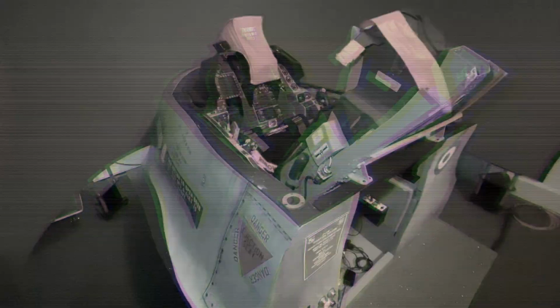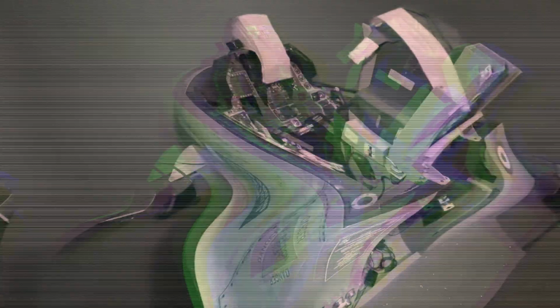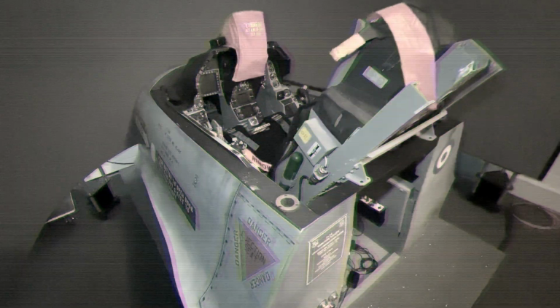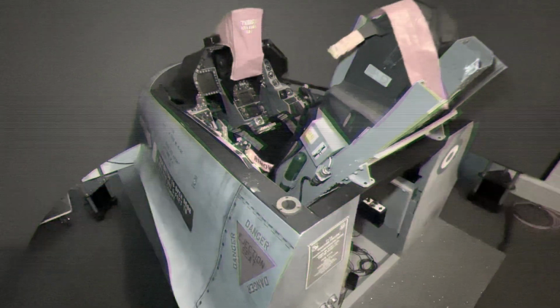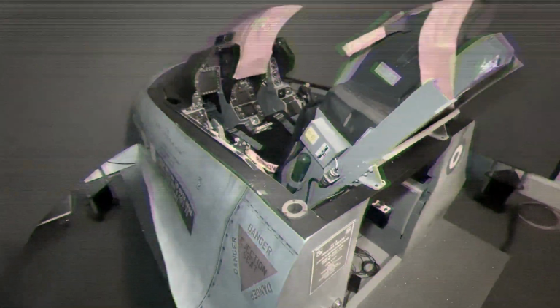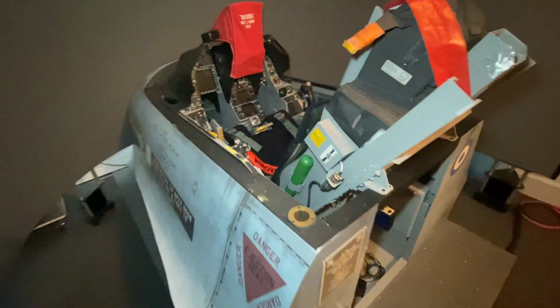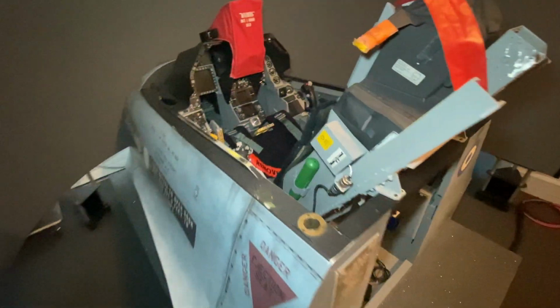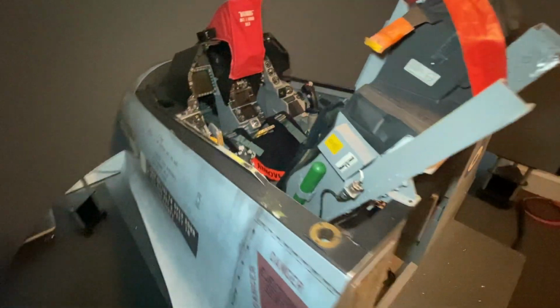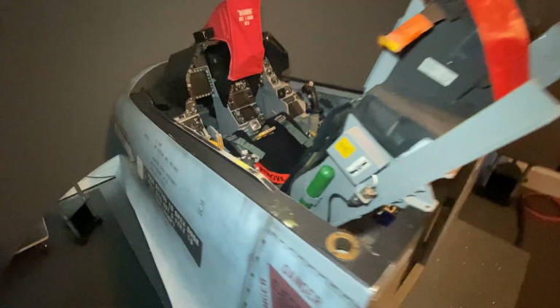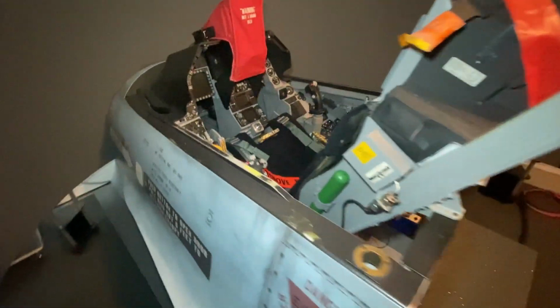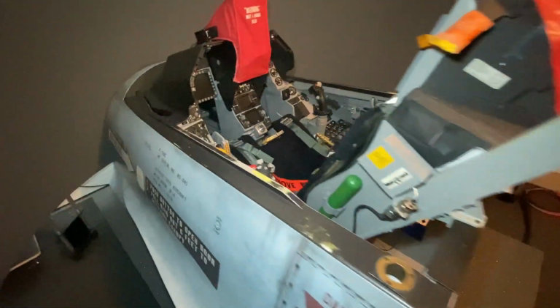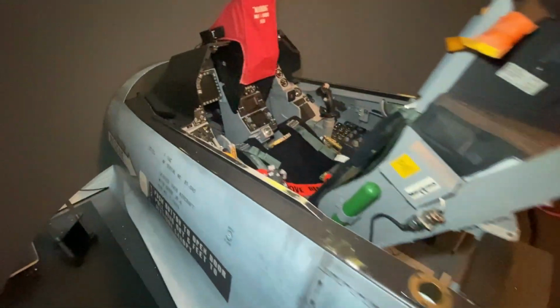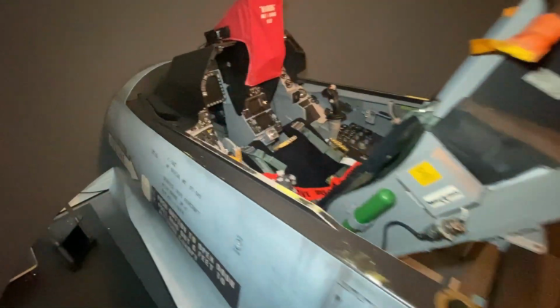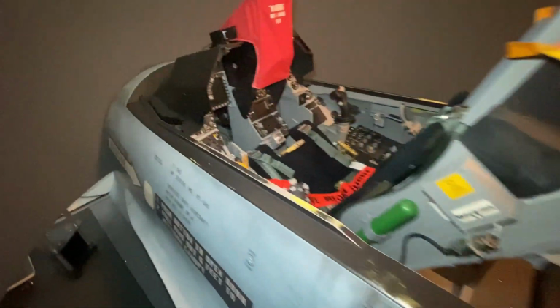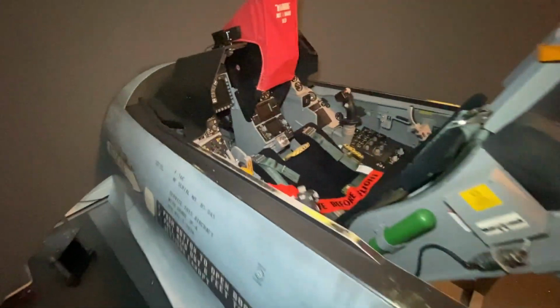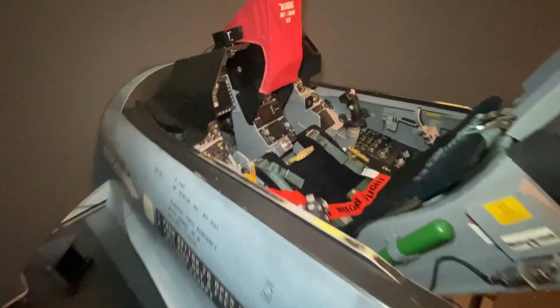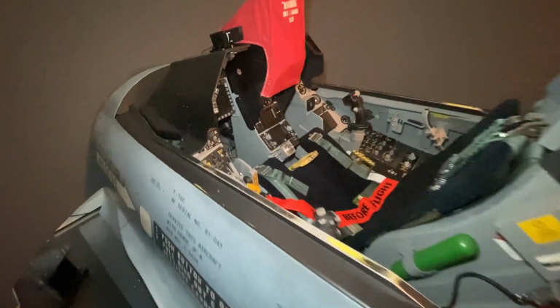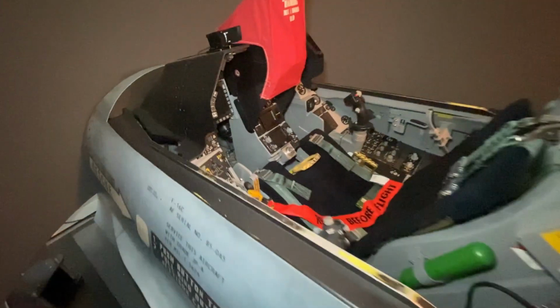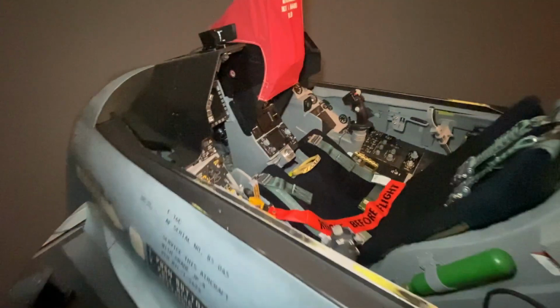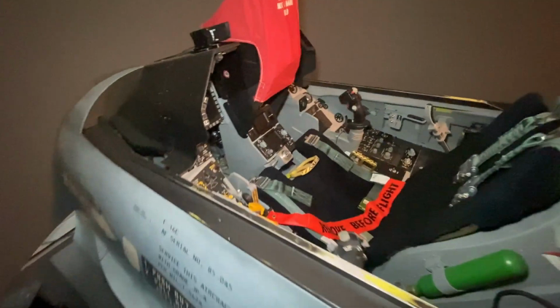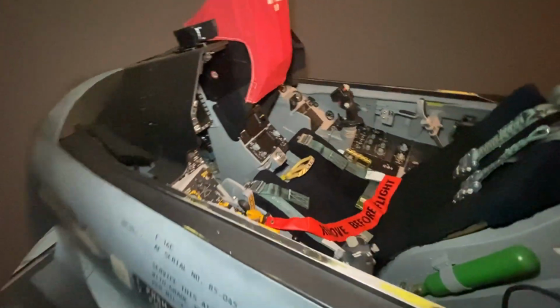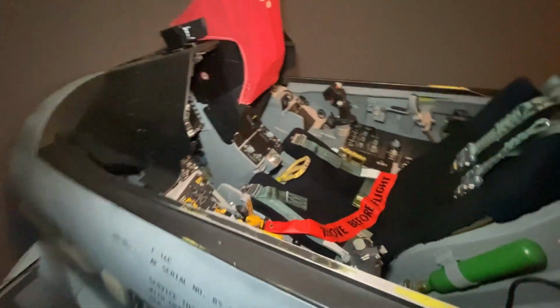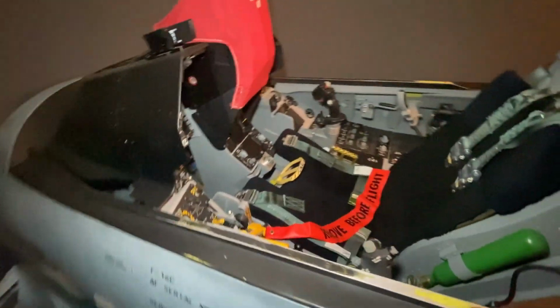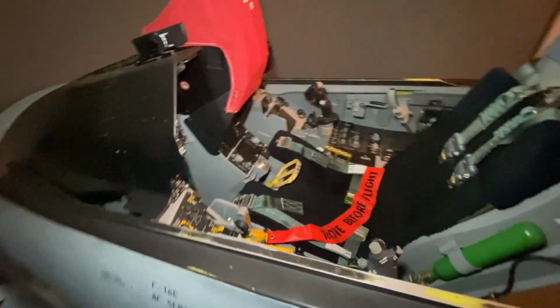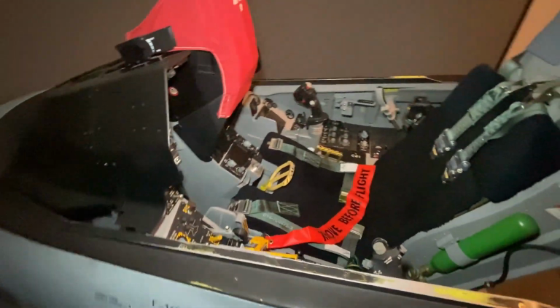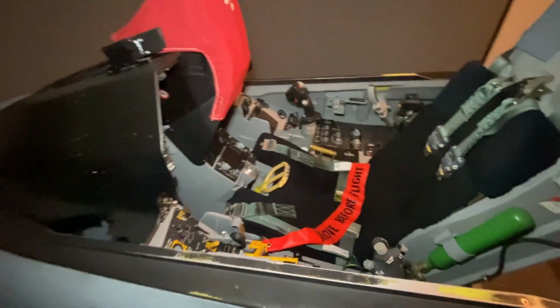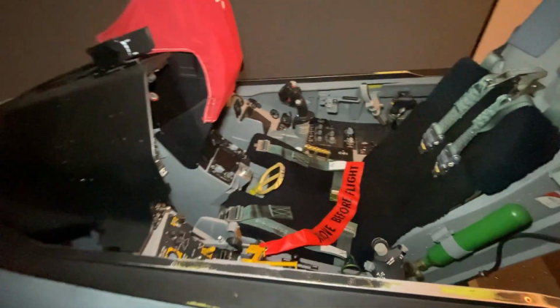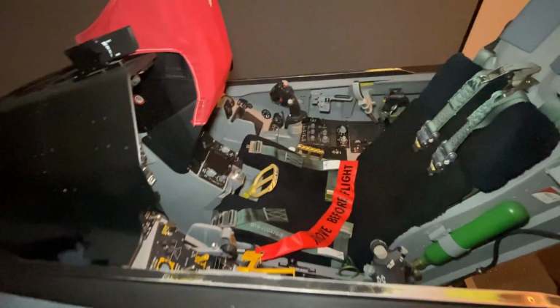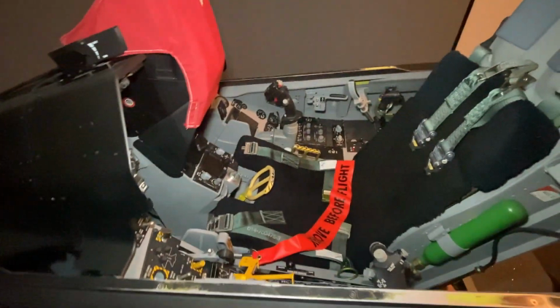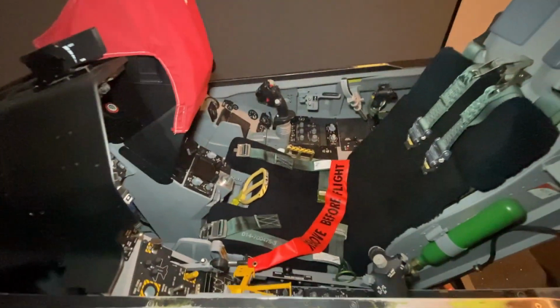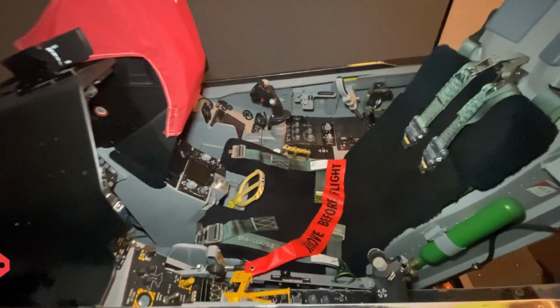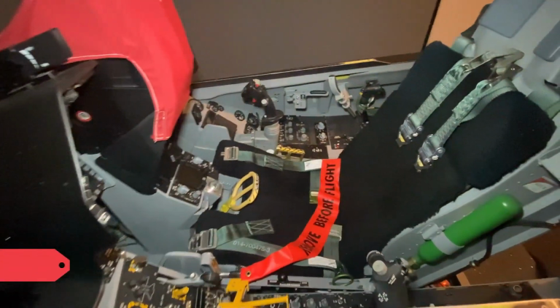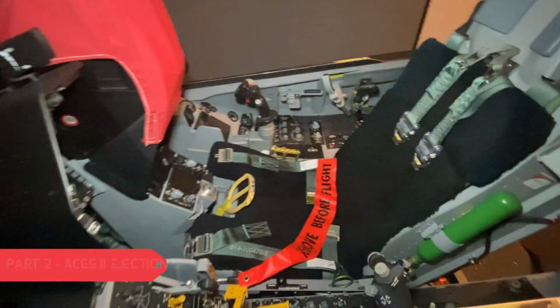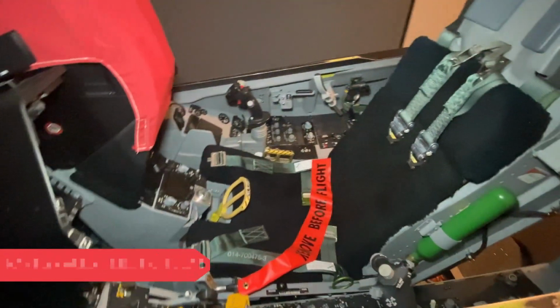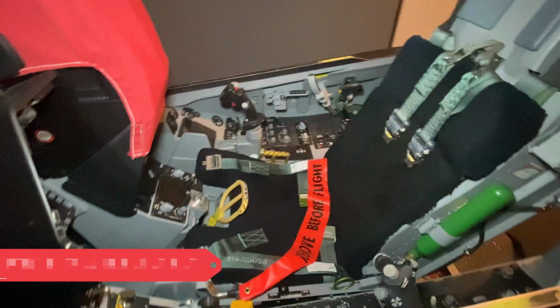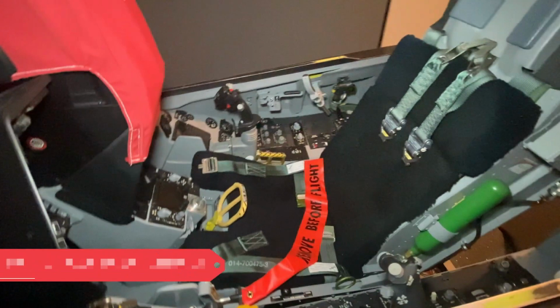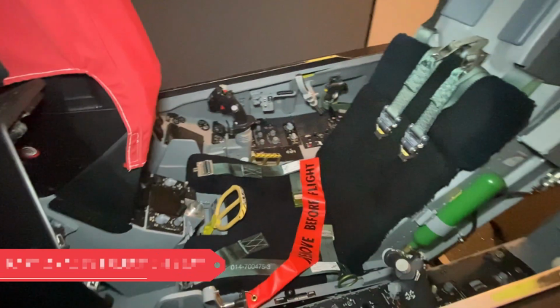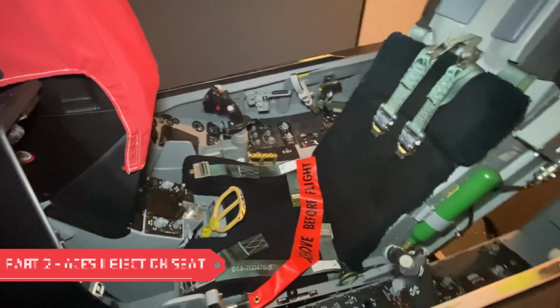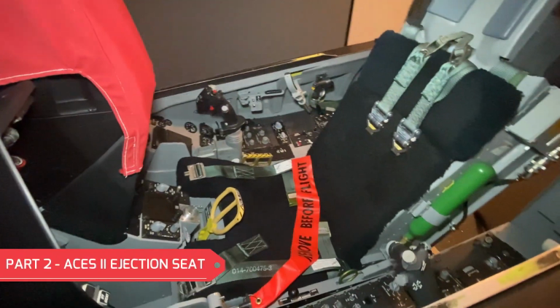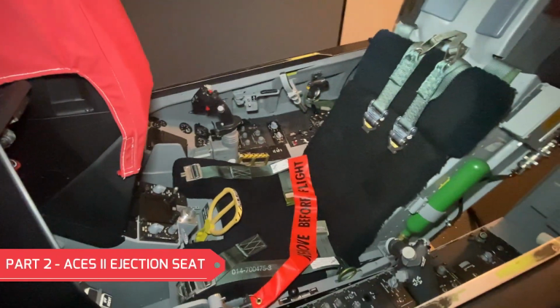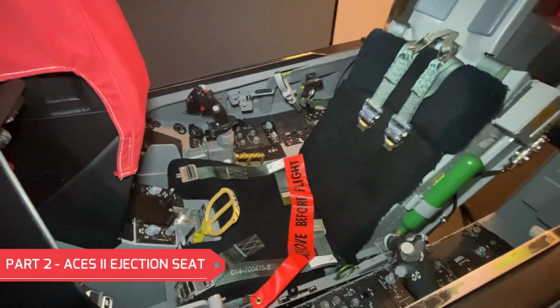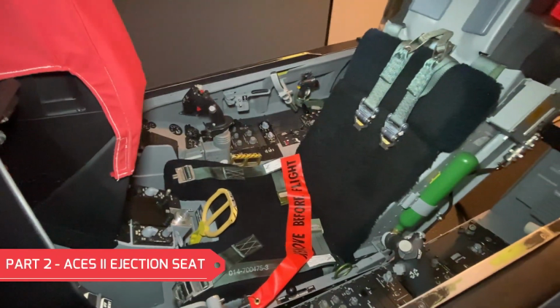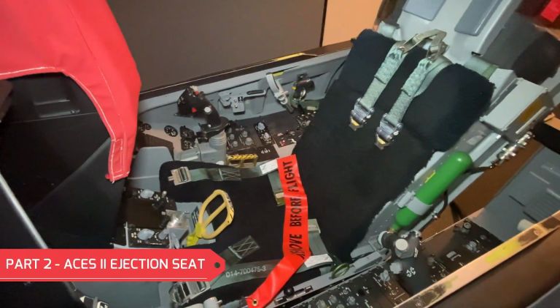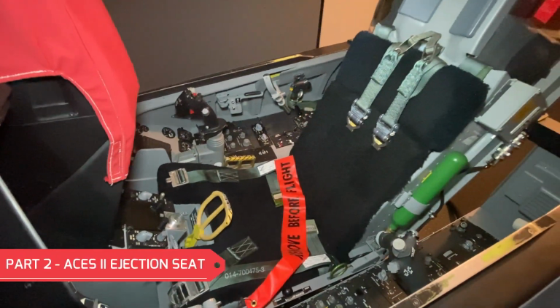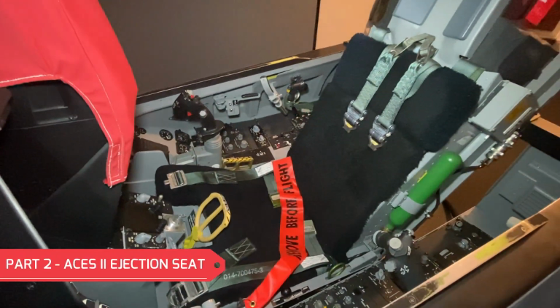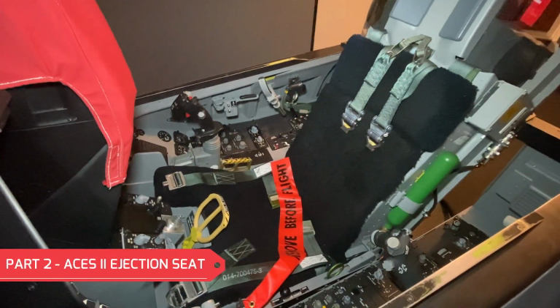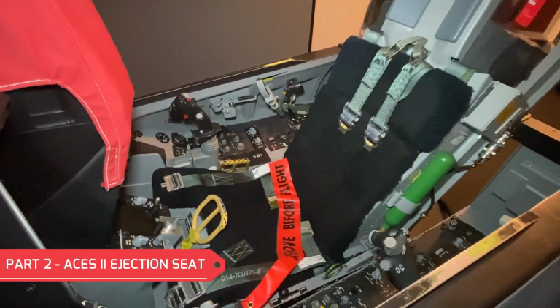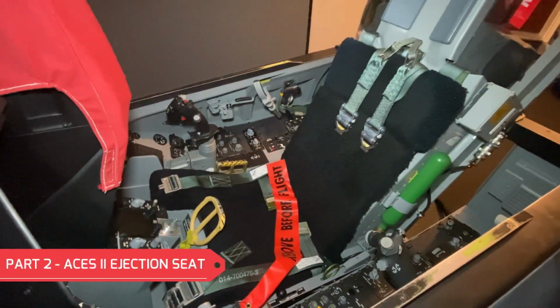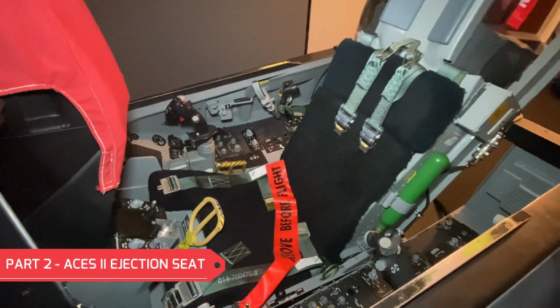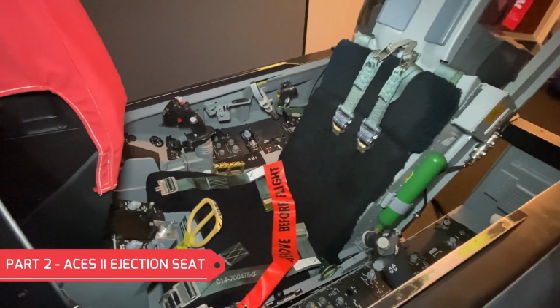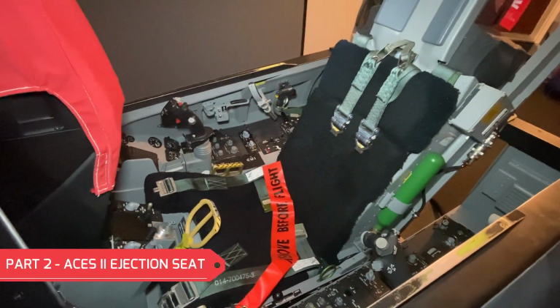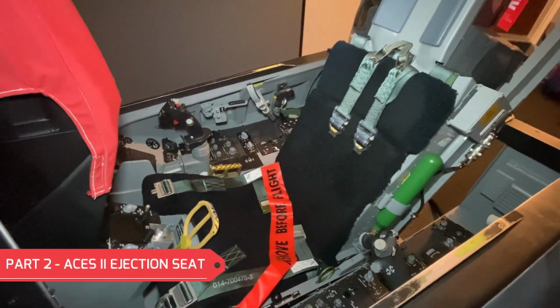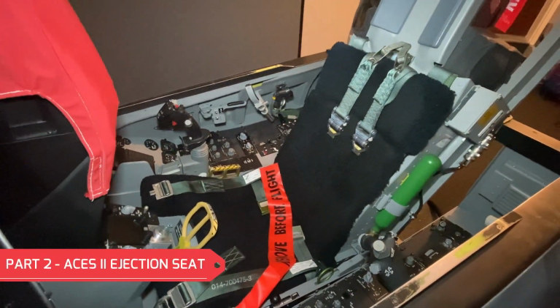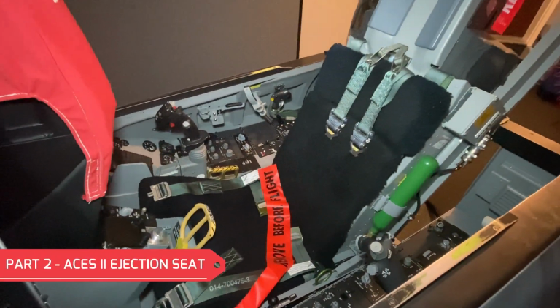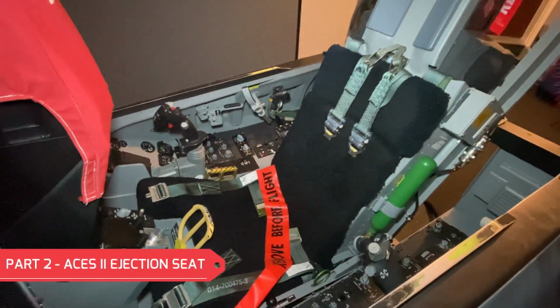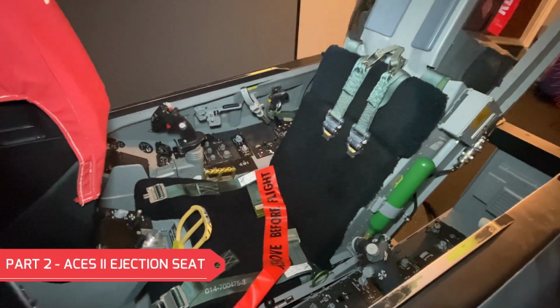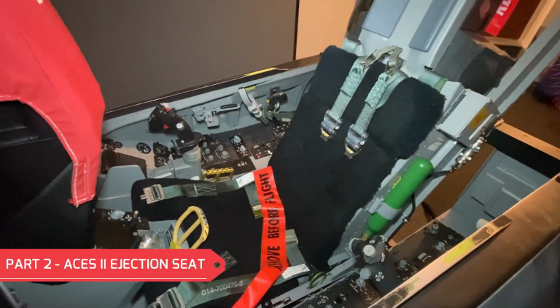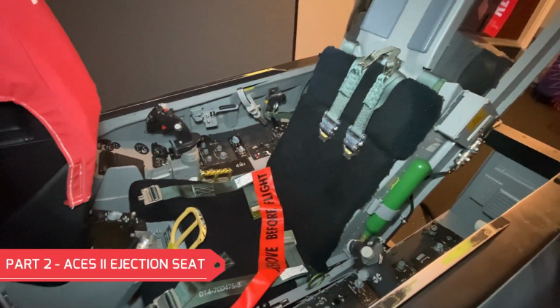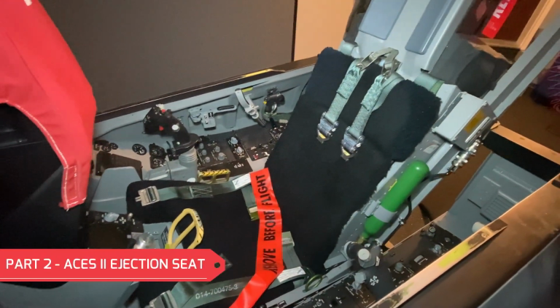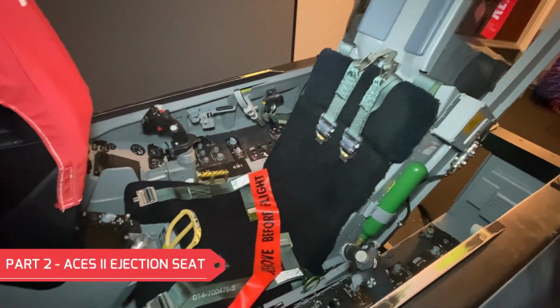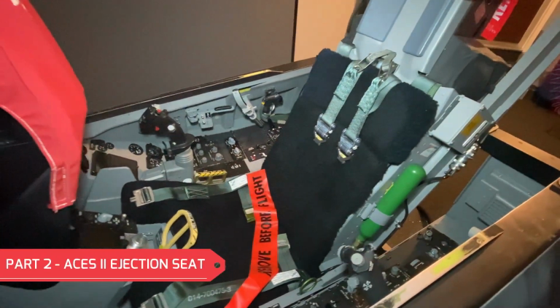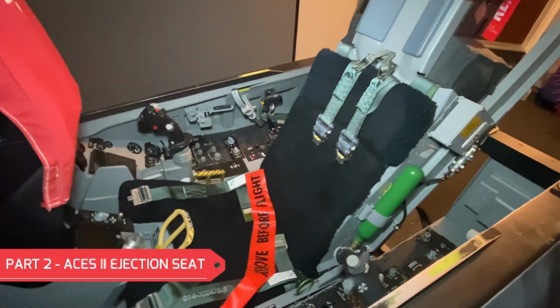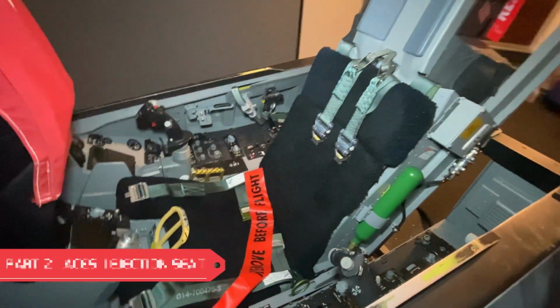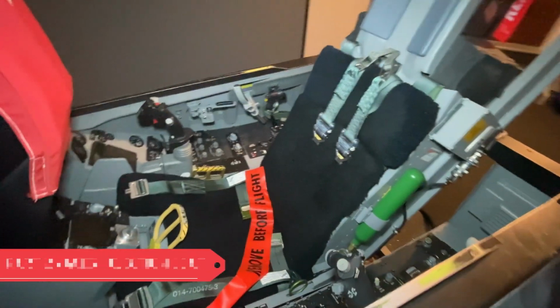Hello Flight Simmers, welcome back to the channel. This video is going to be part two of my cockpit build and we're going to be looking at the ACES II ejection seat.